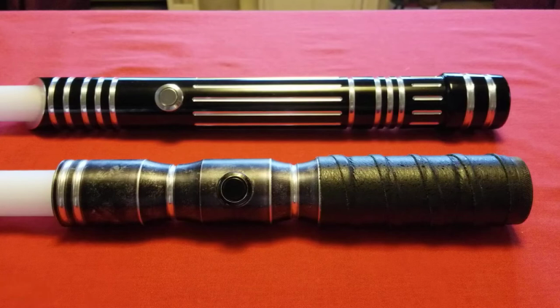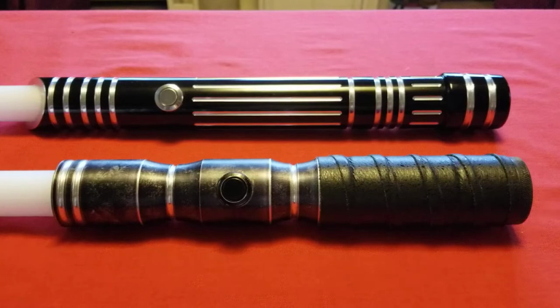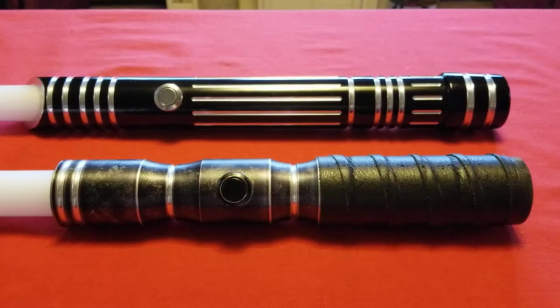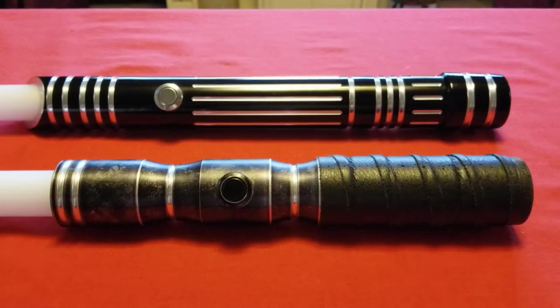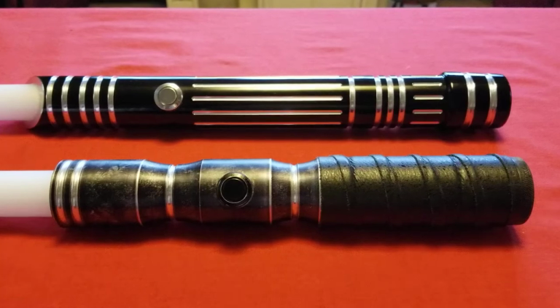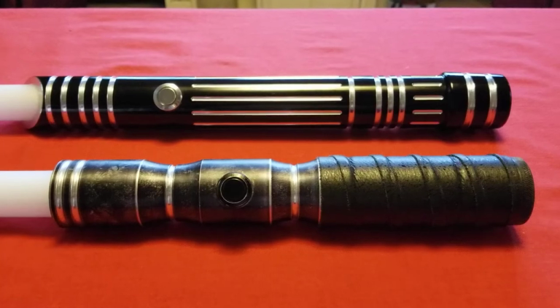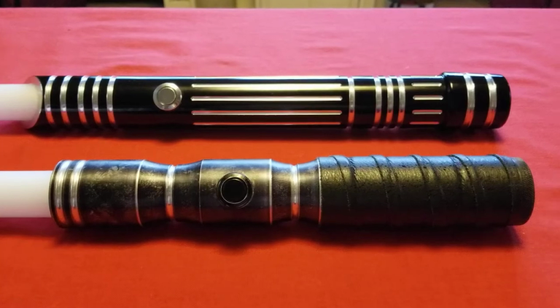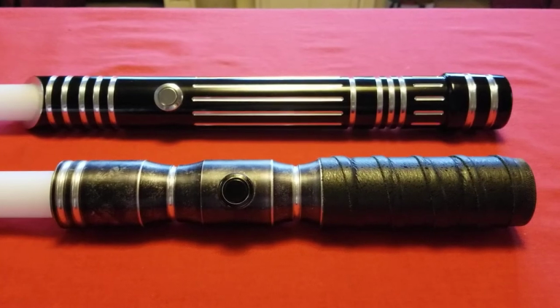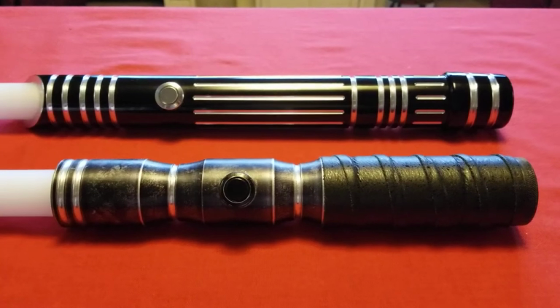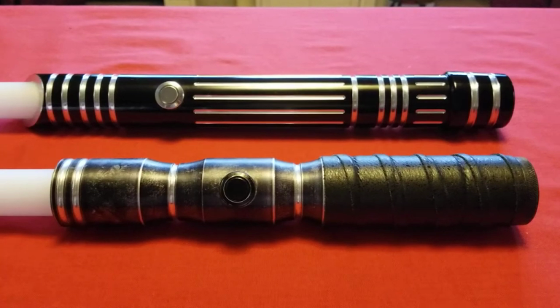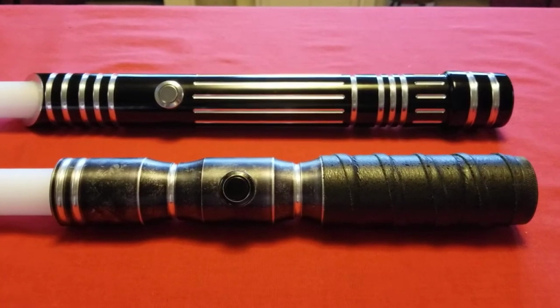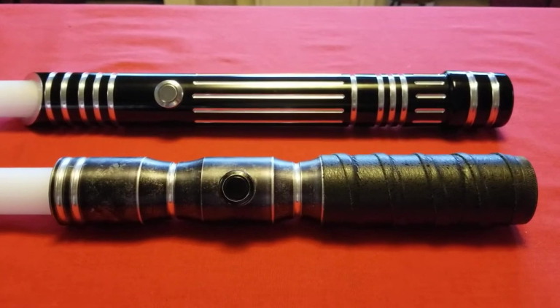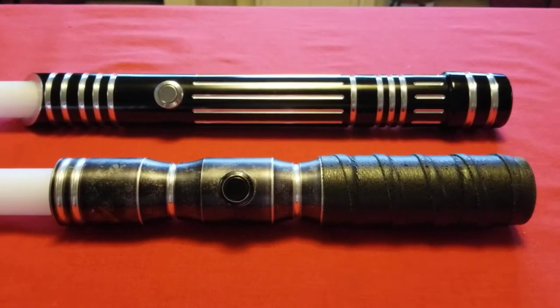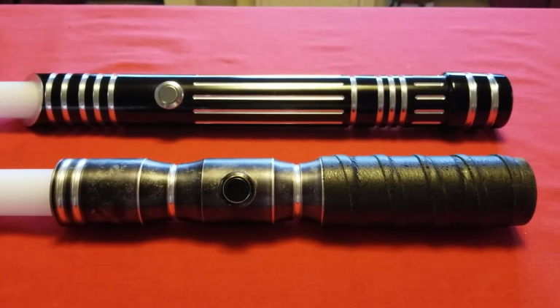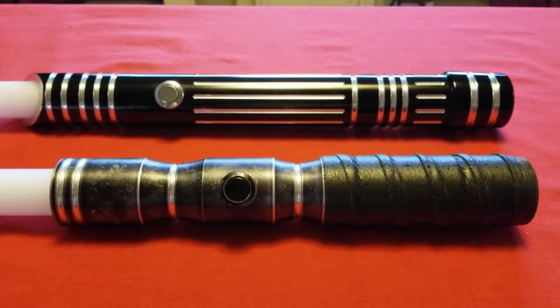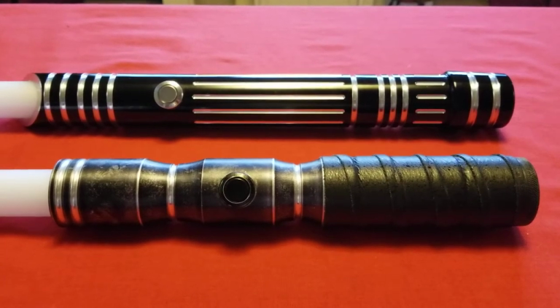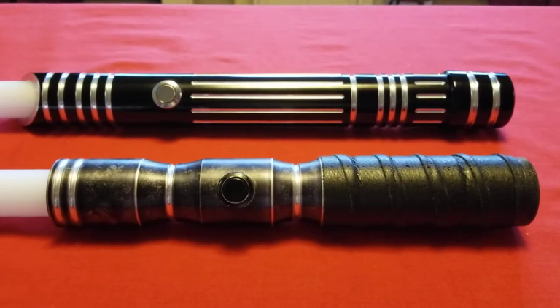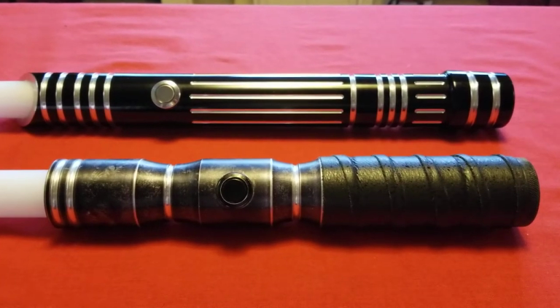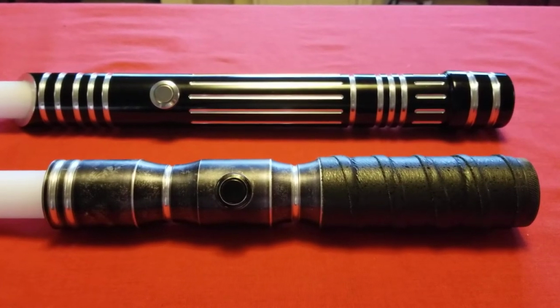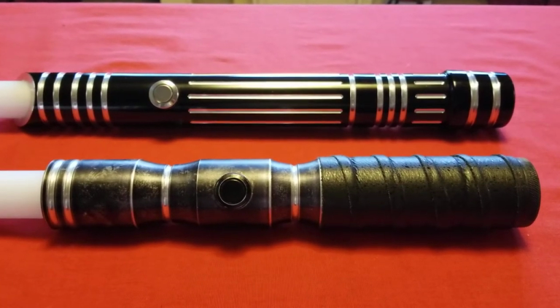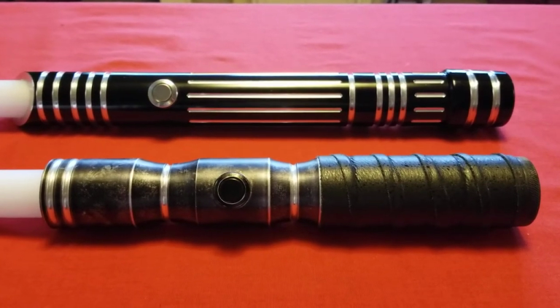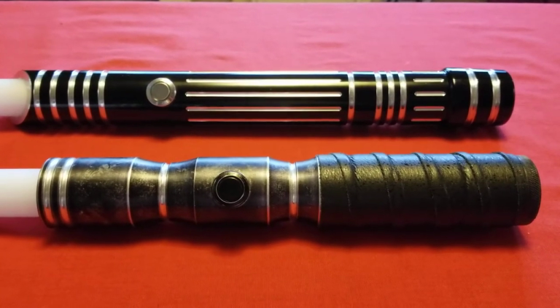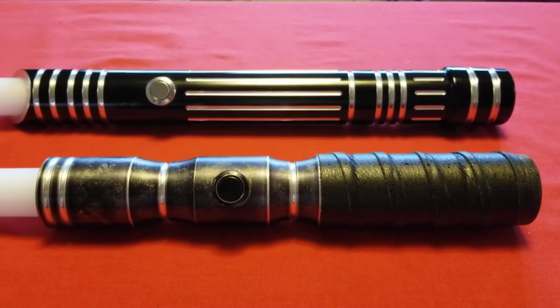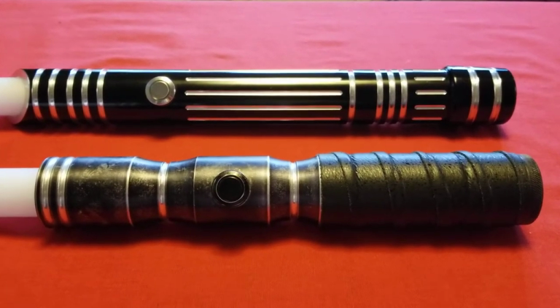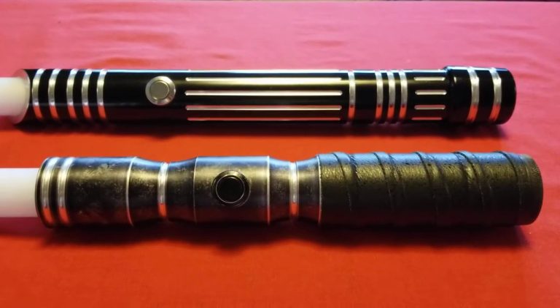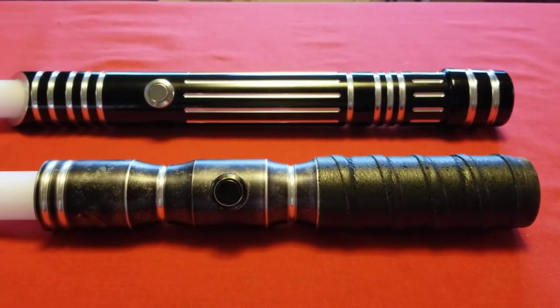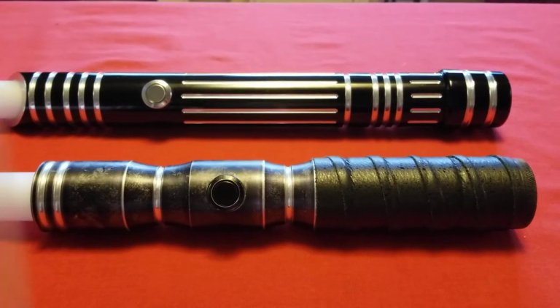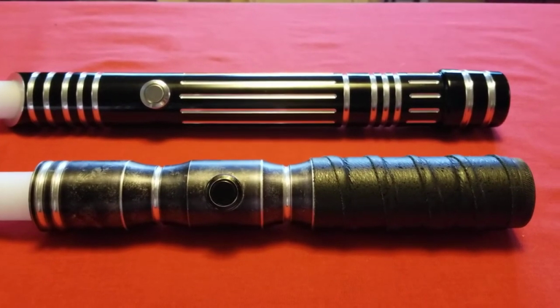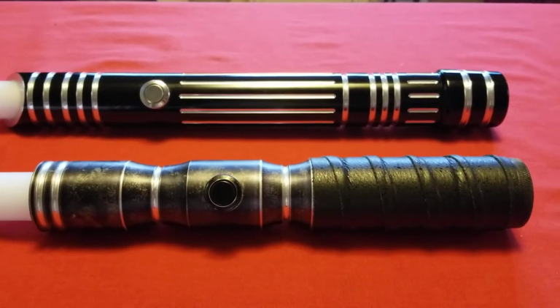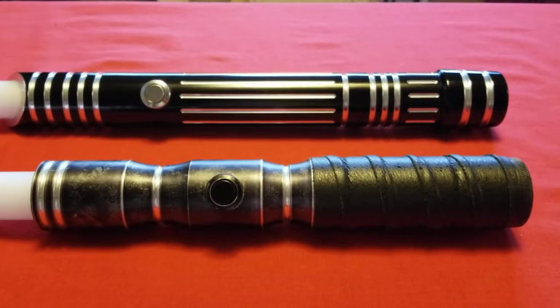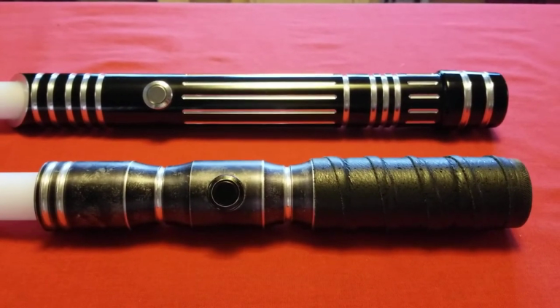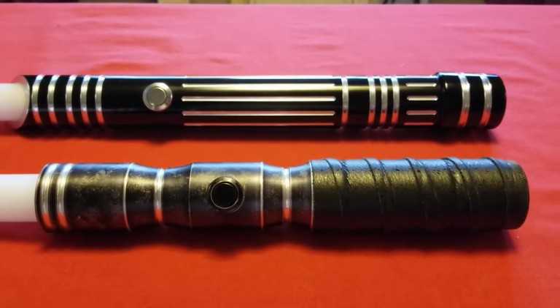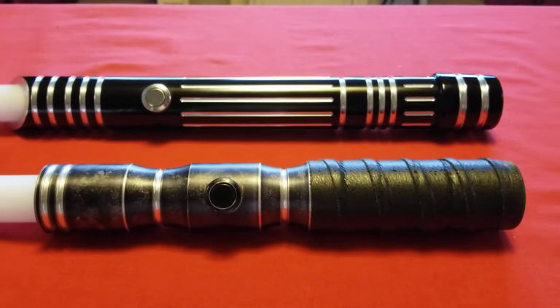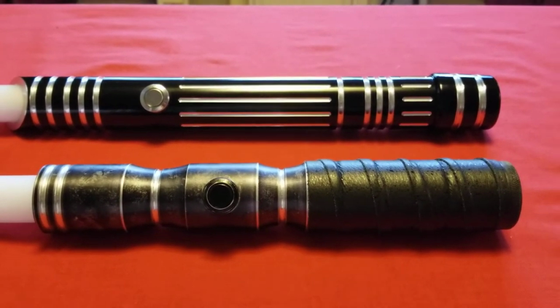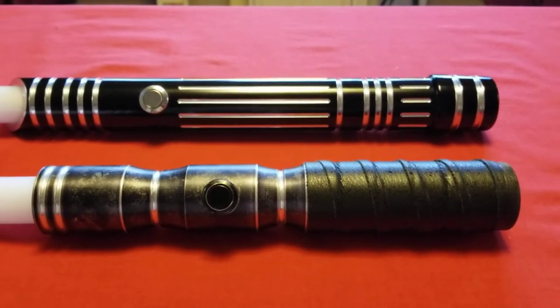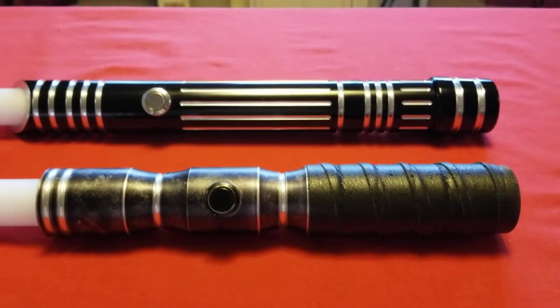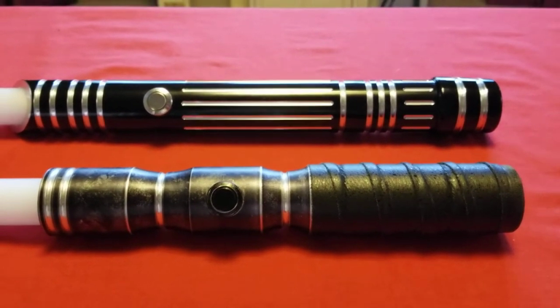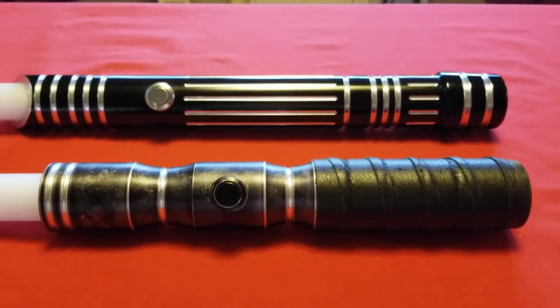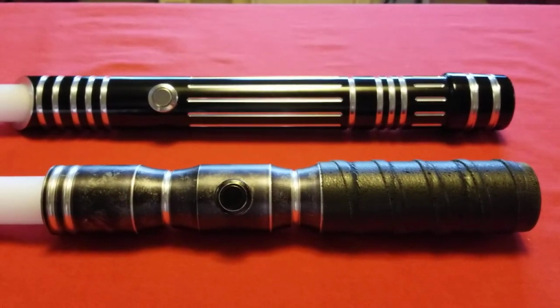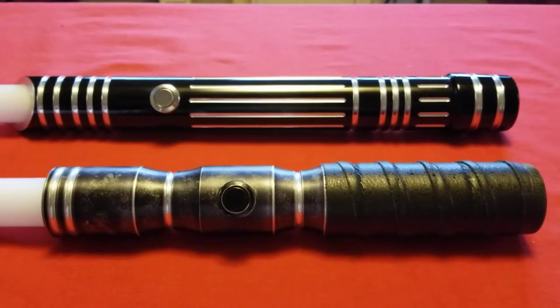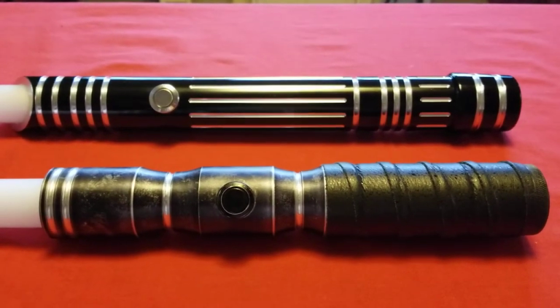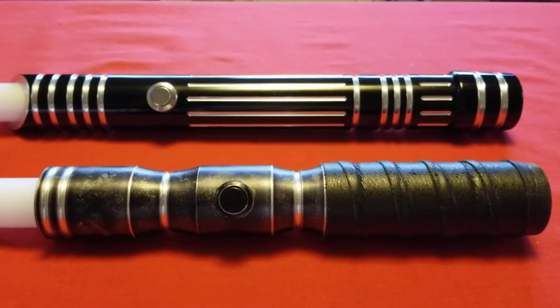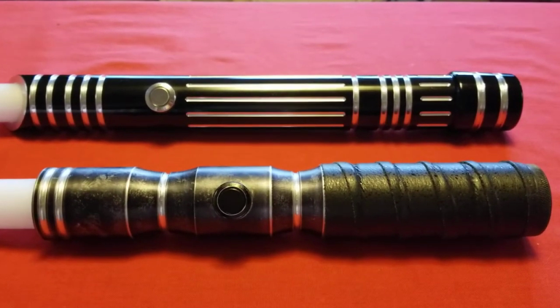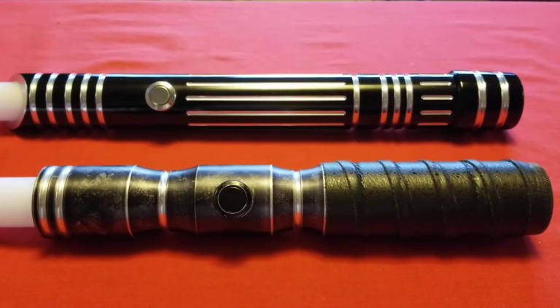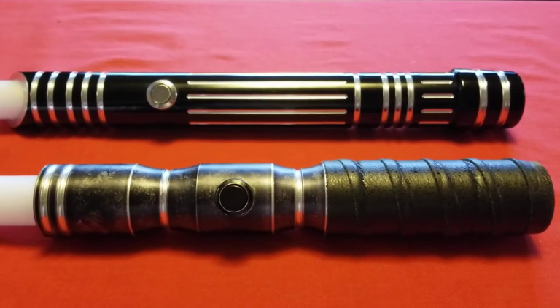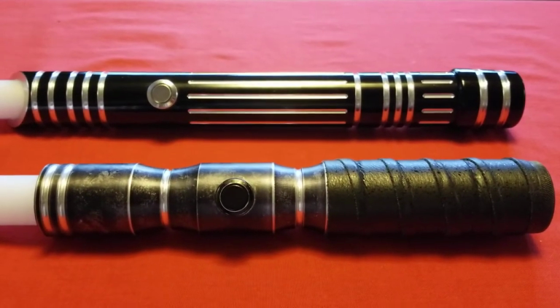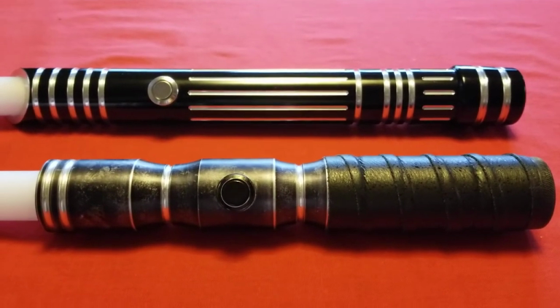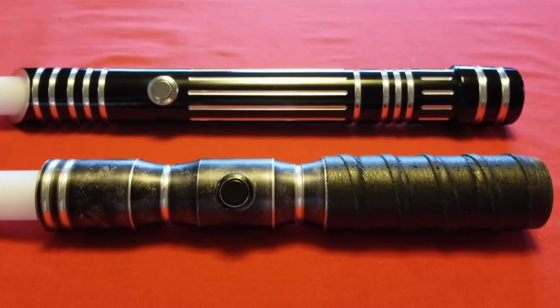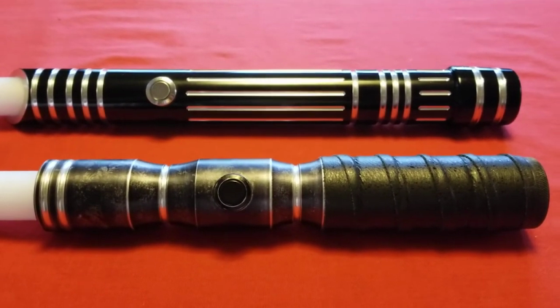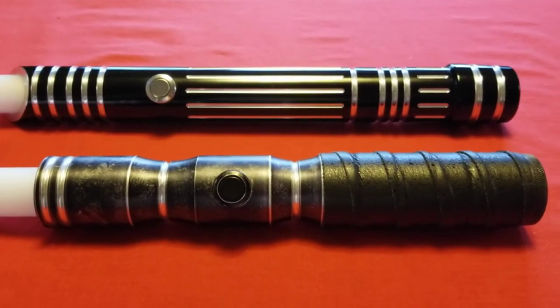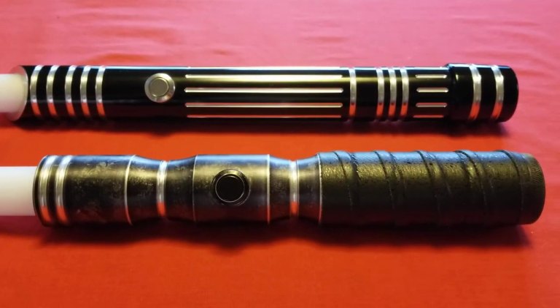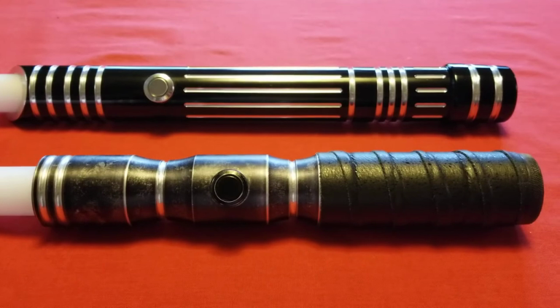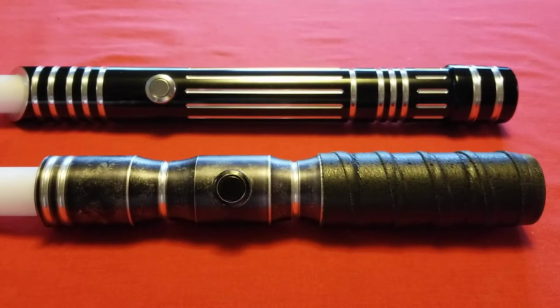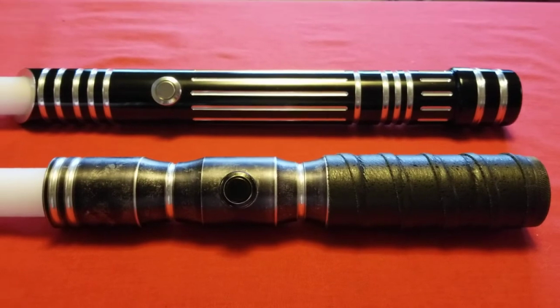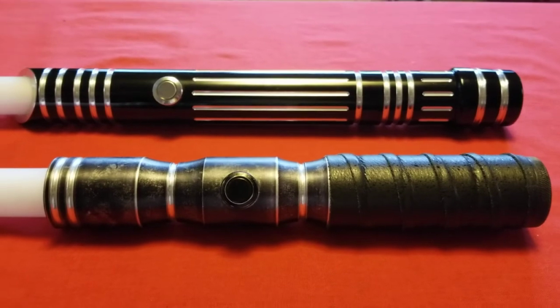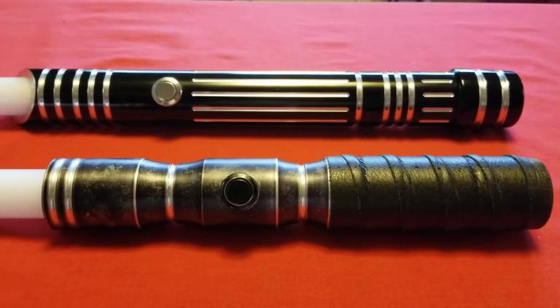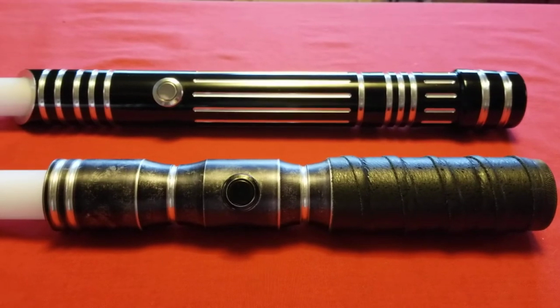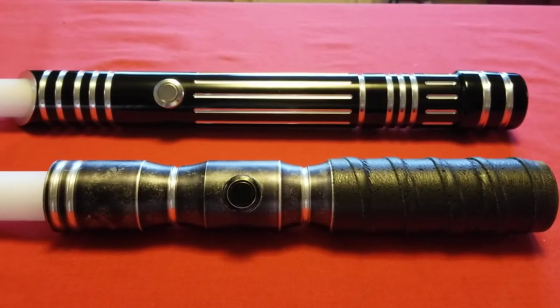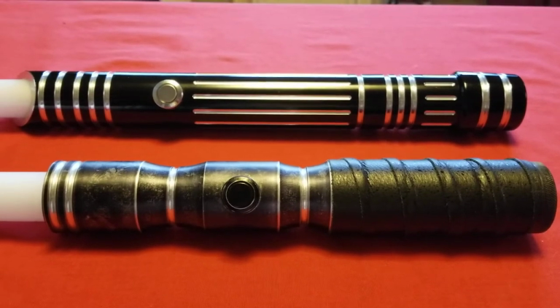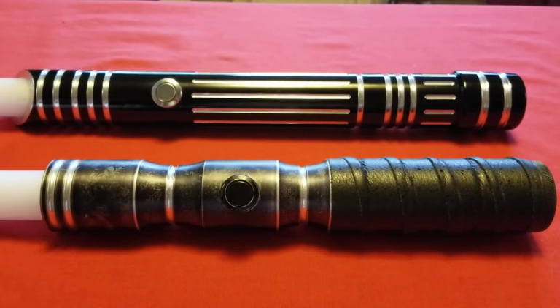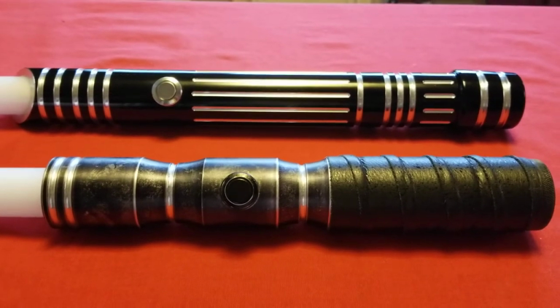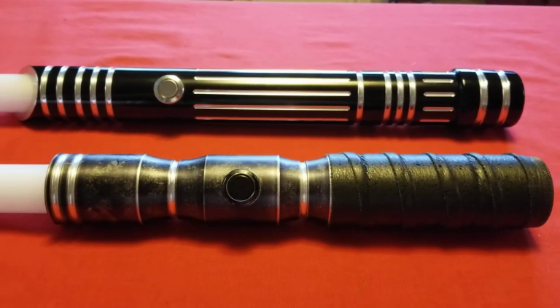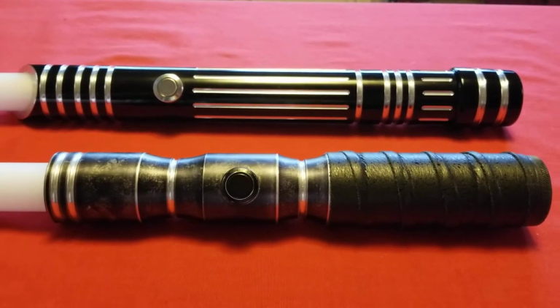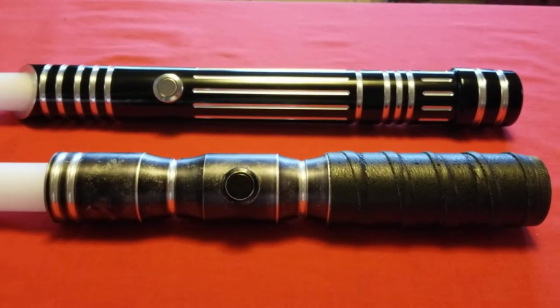Hi everybody, how you doing? This is Simple Samurai, and this is not the video I intended to do tonight.